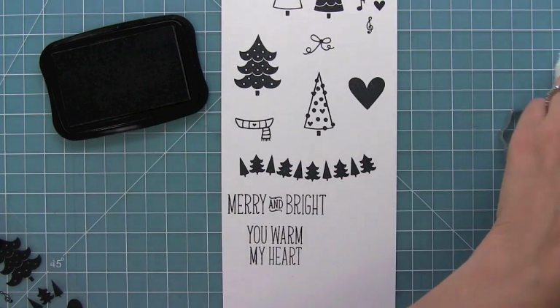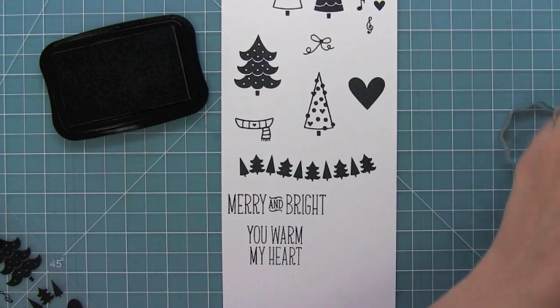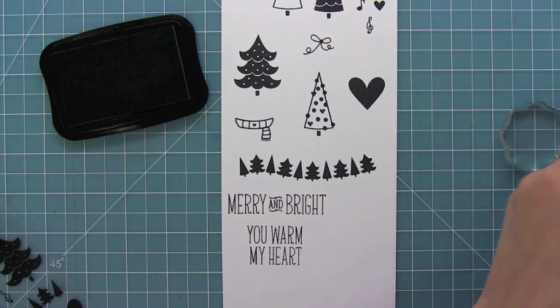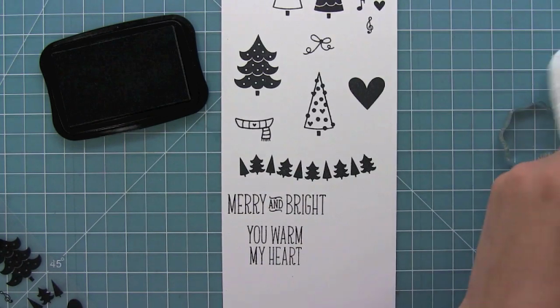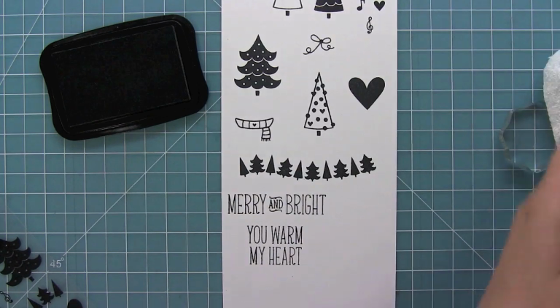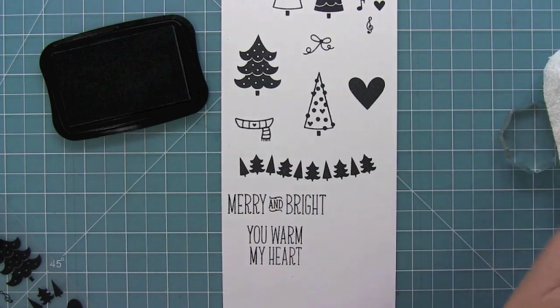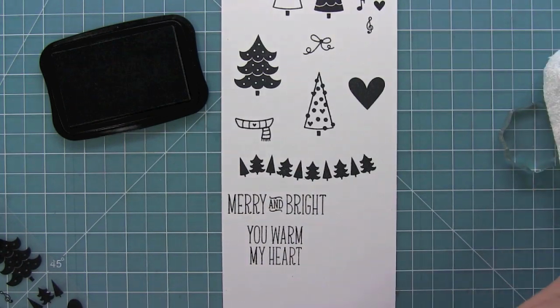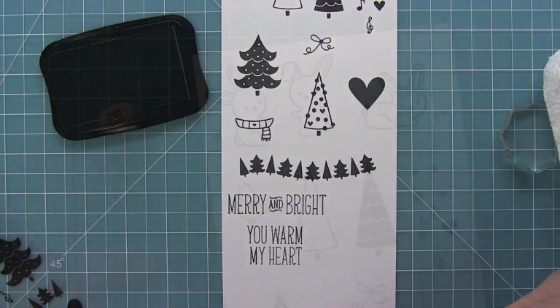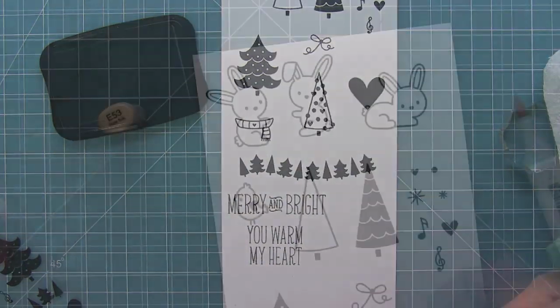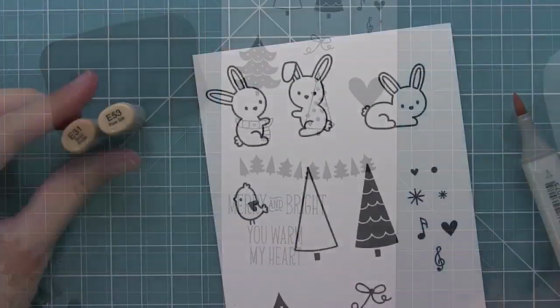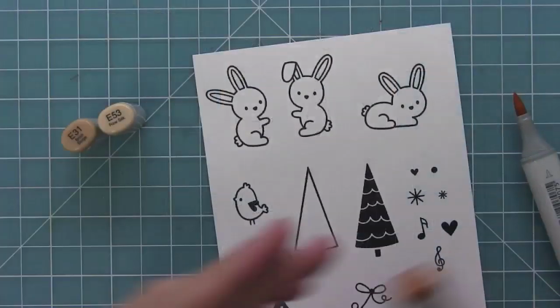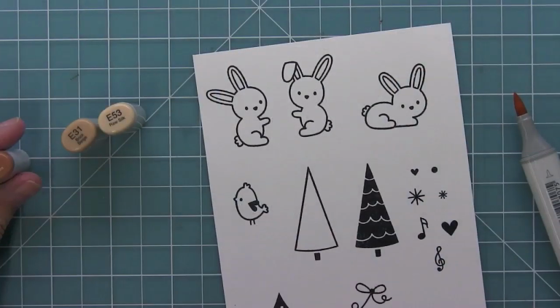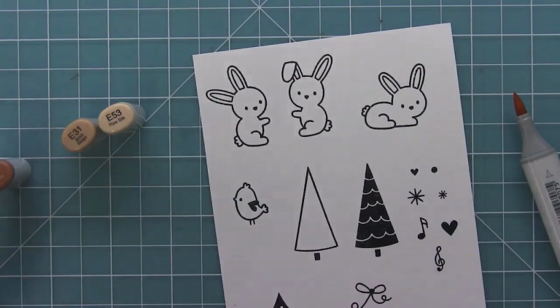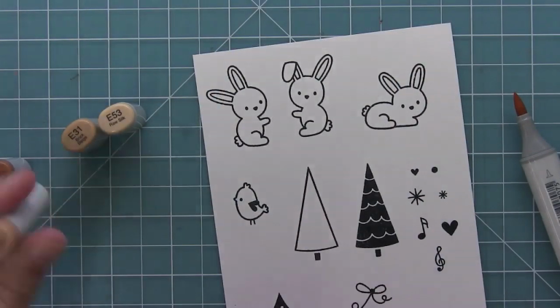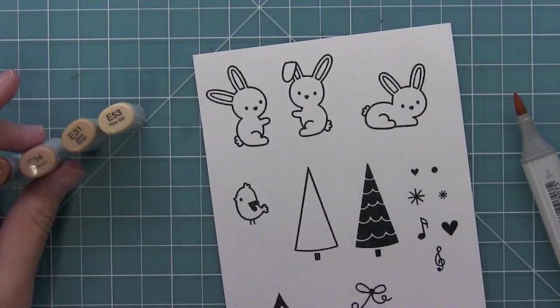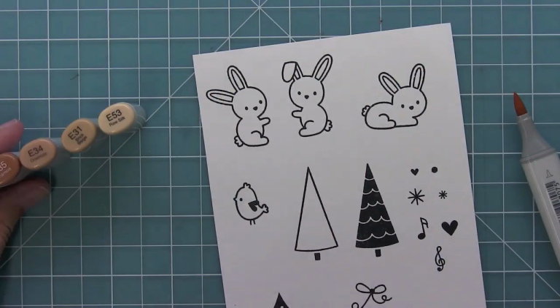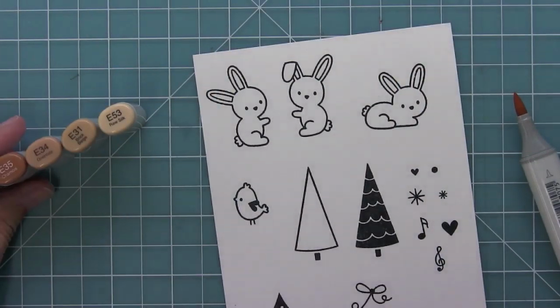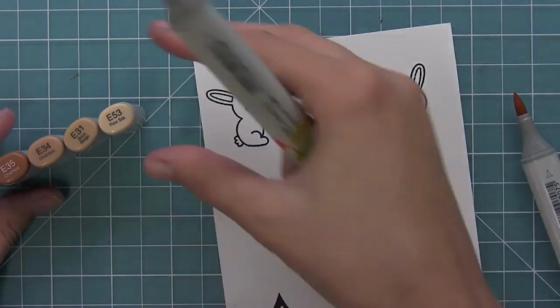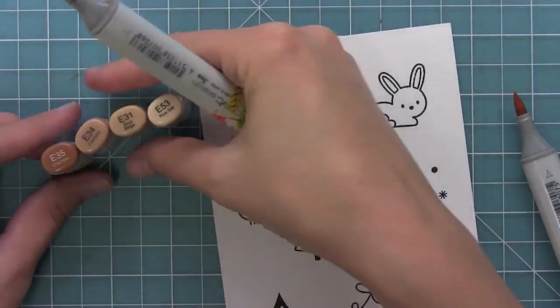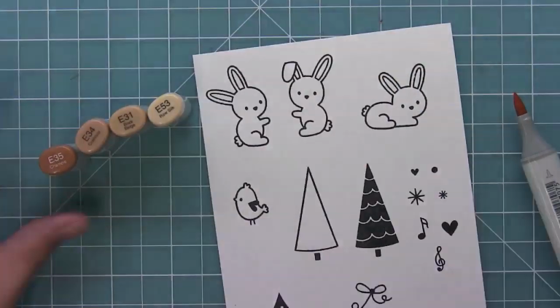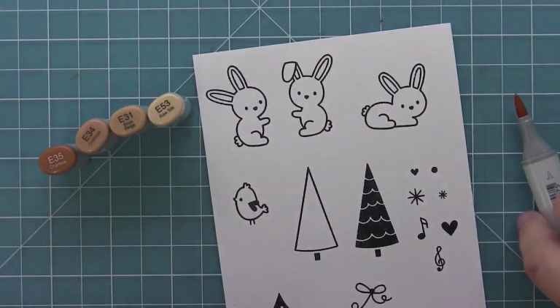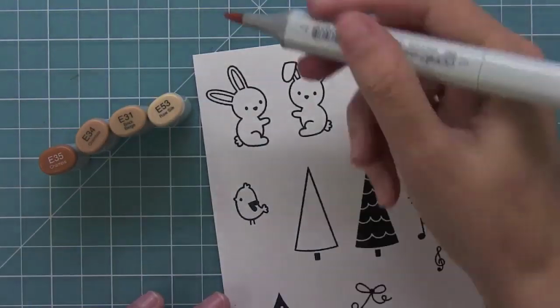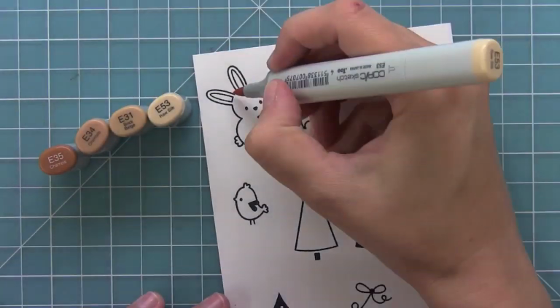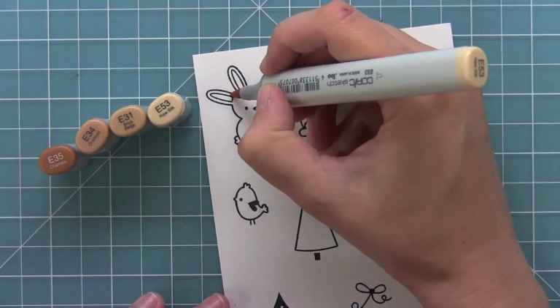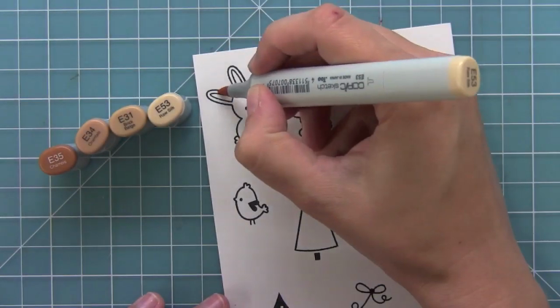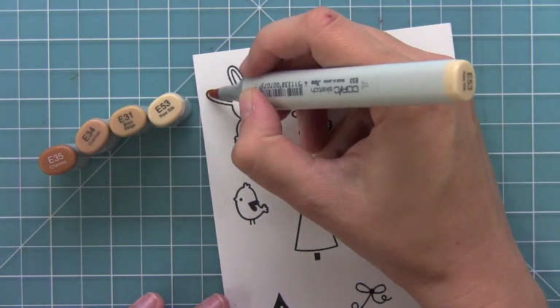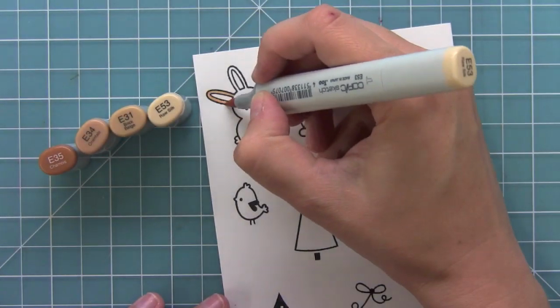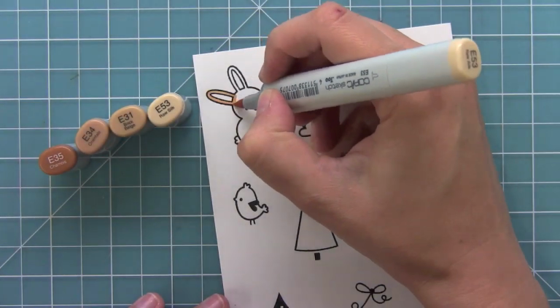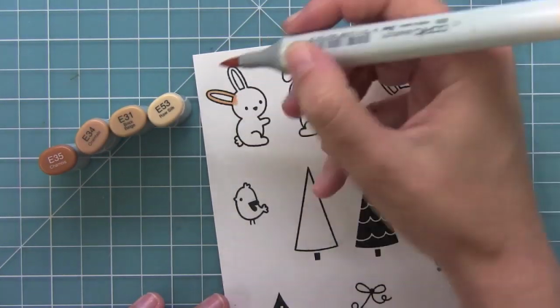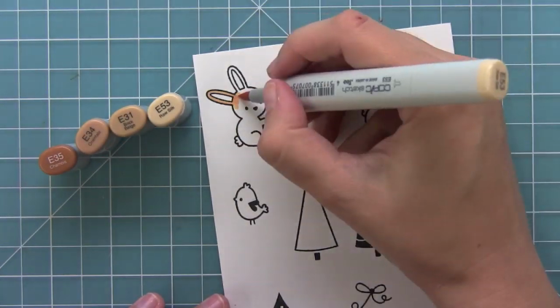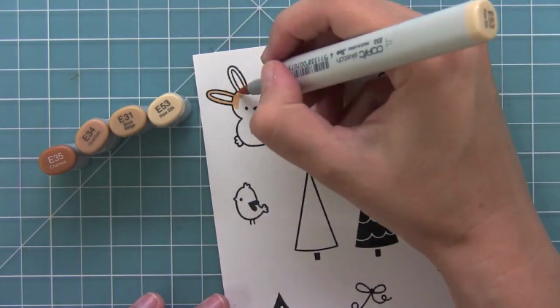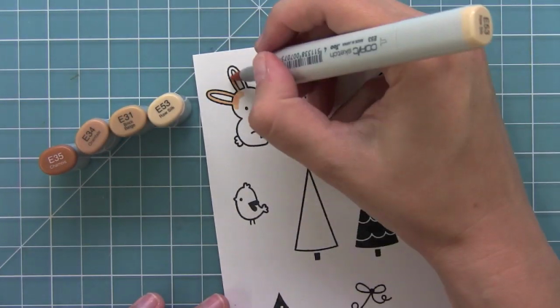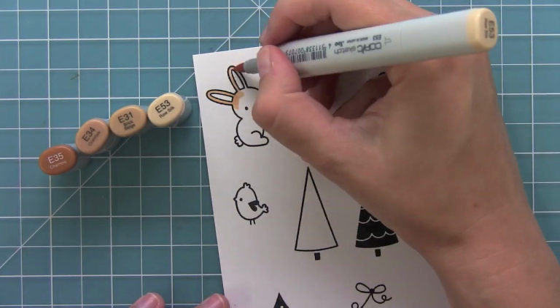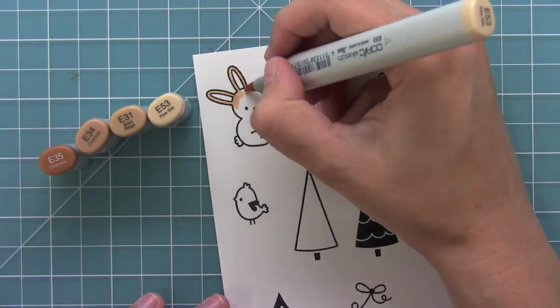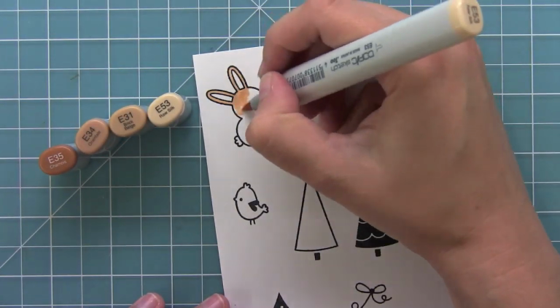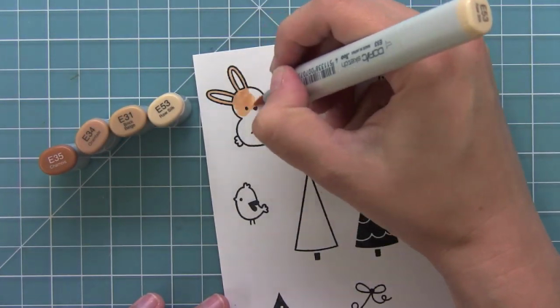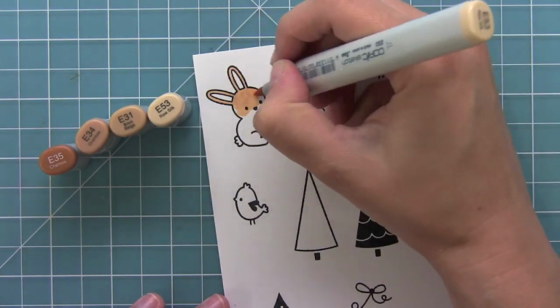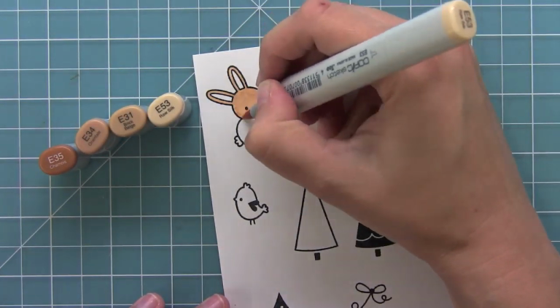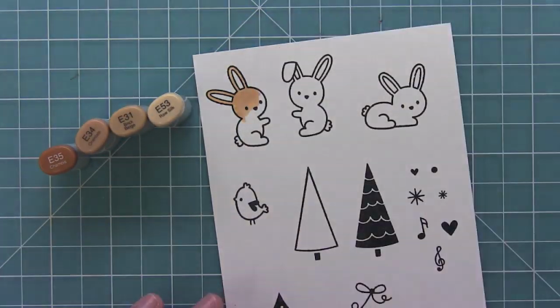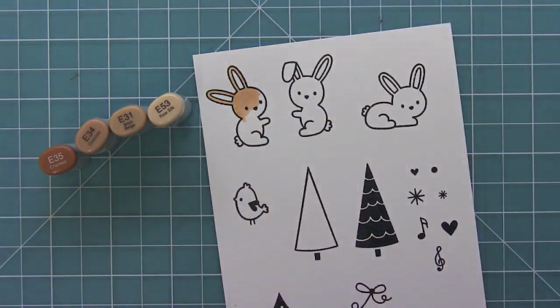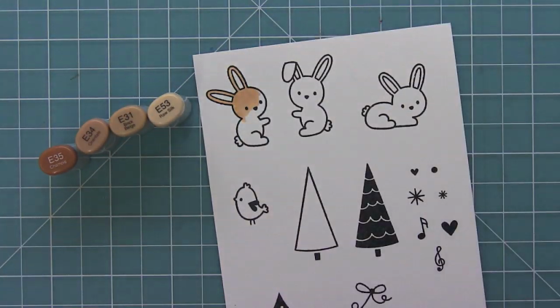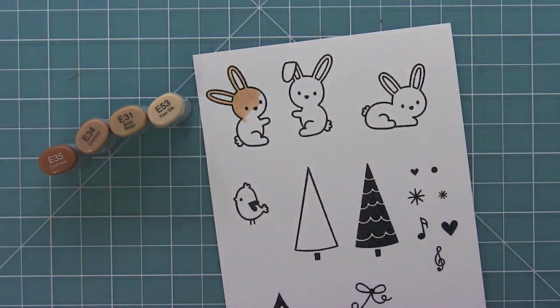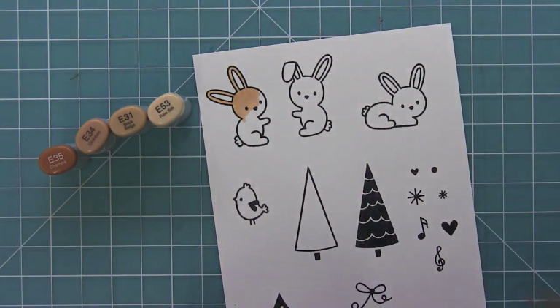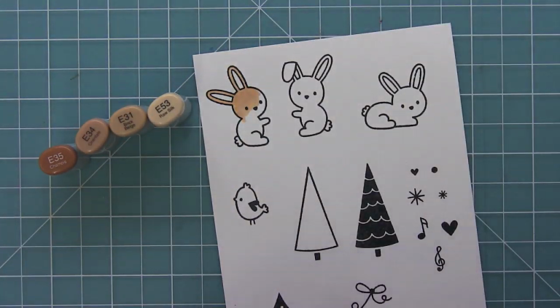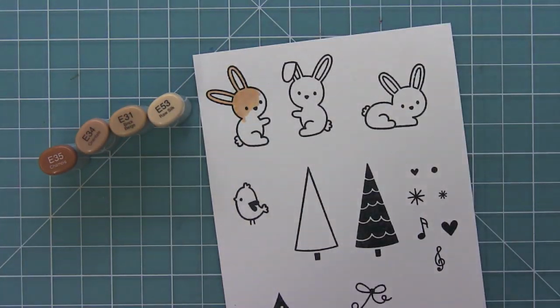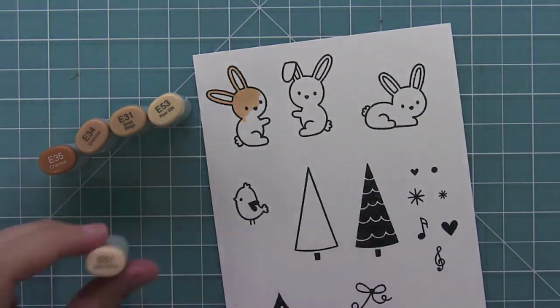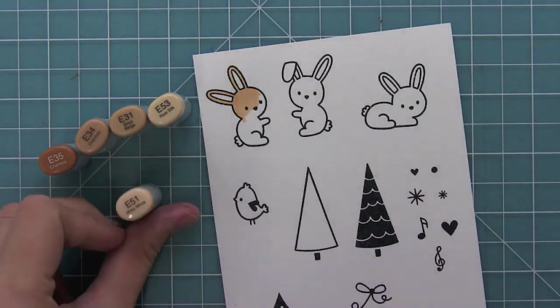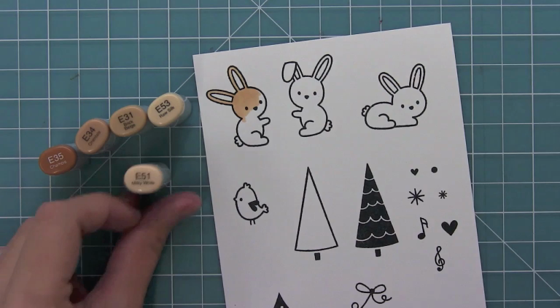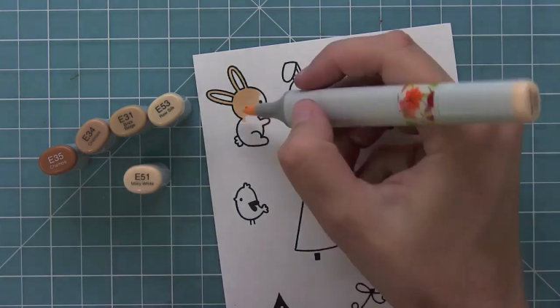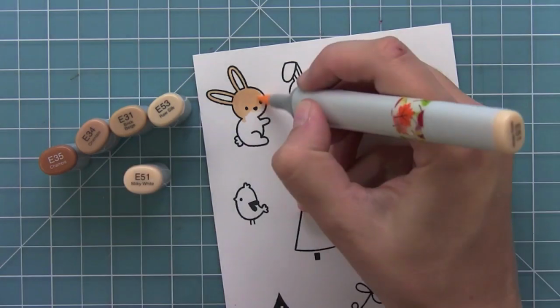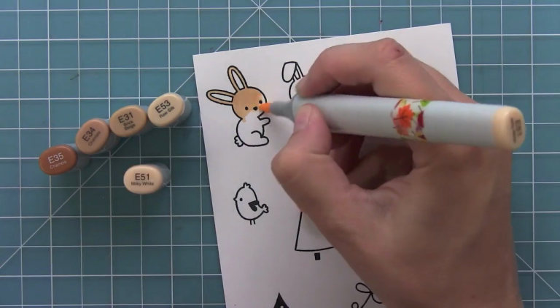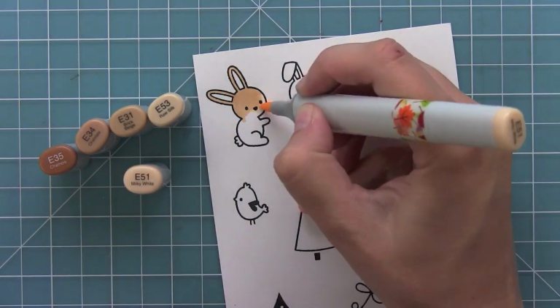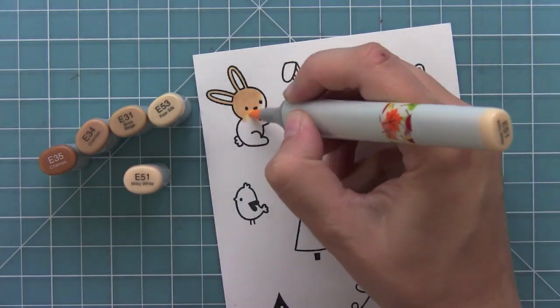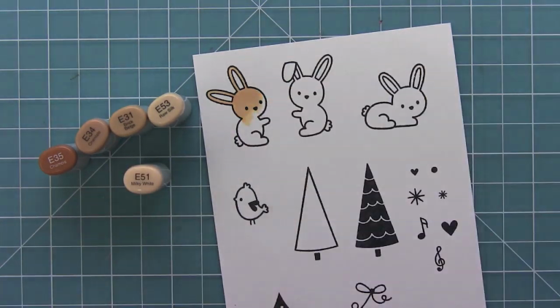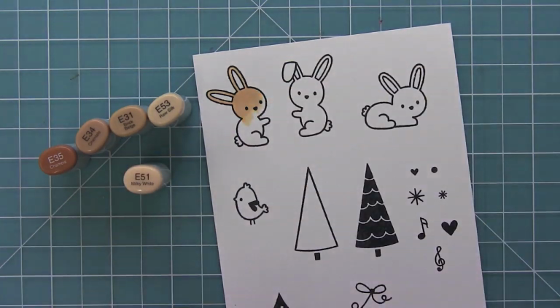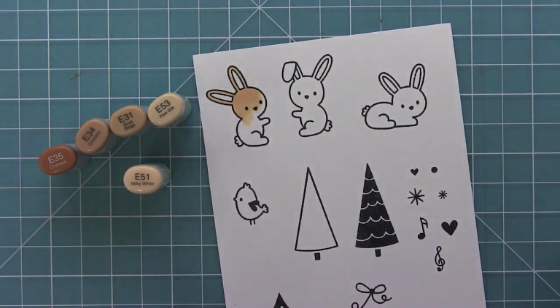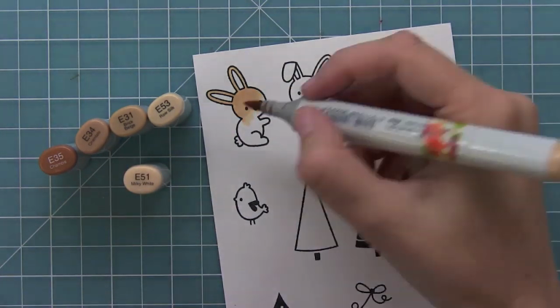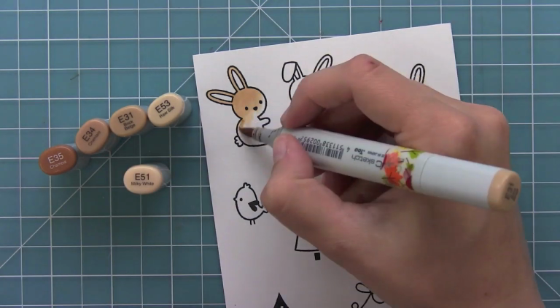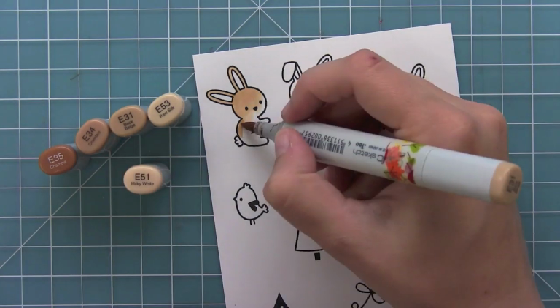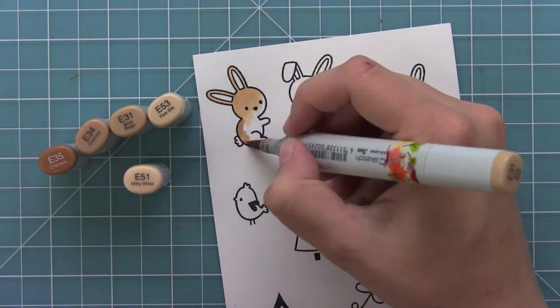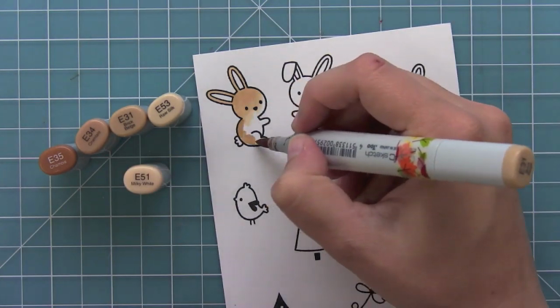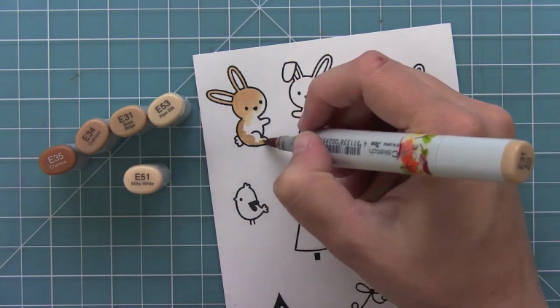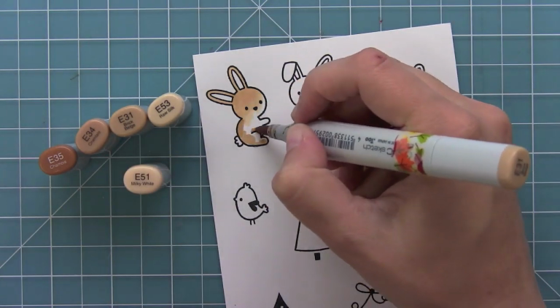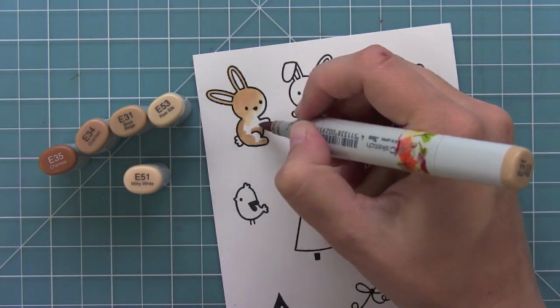So now let's go ahead and add some color with some Copic markers and just brighten these little guys up a little bit.